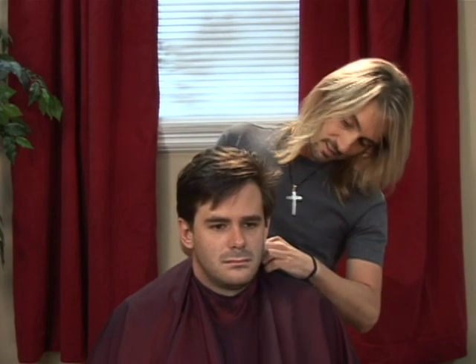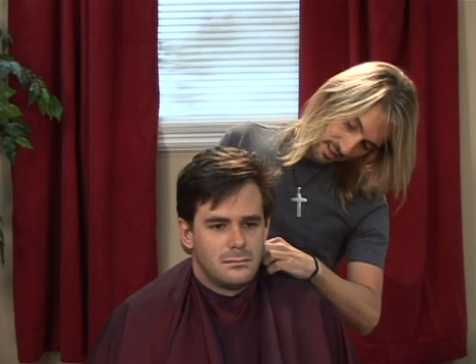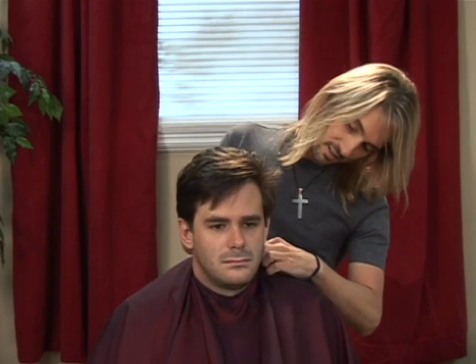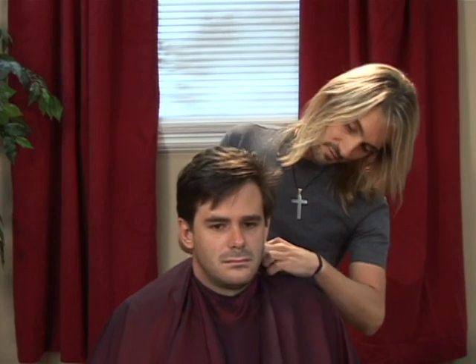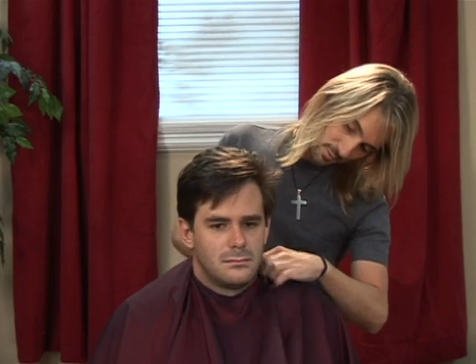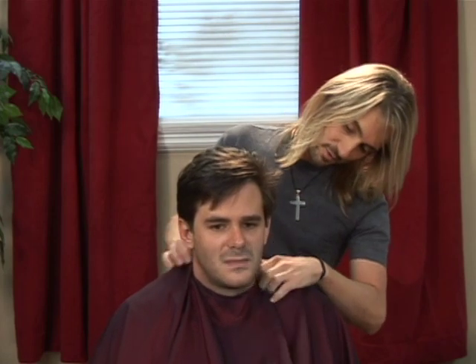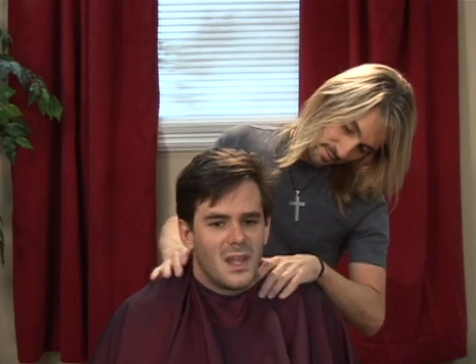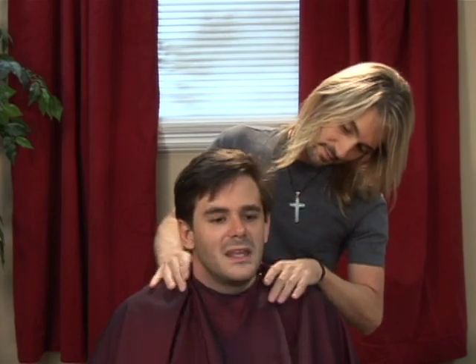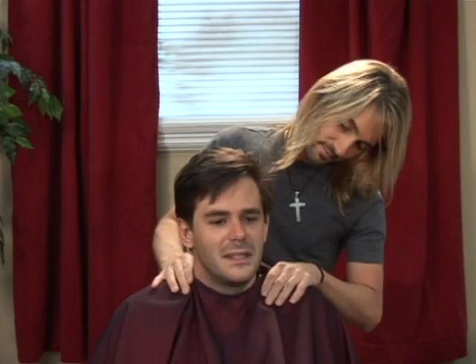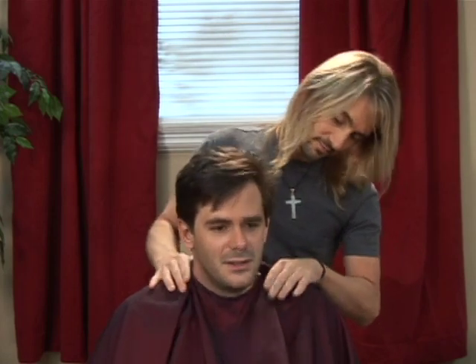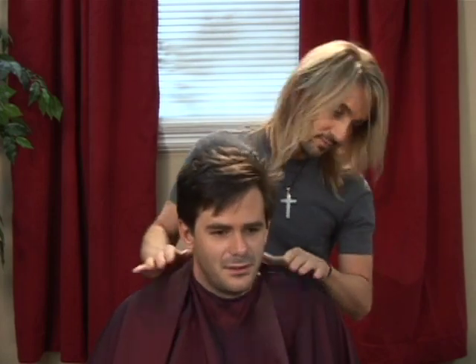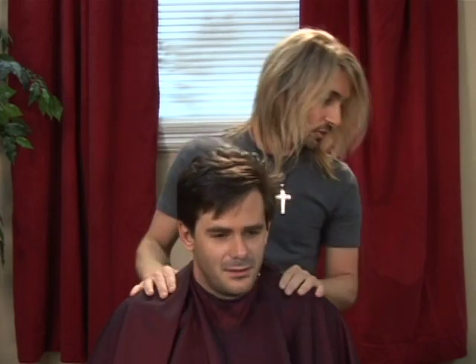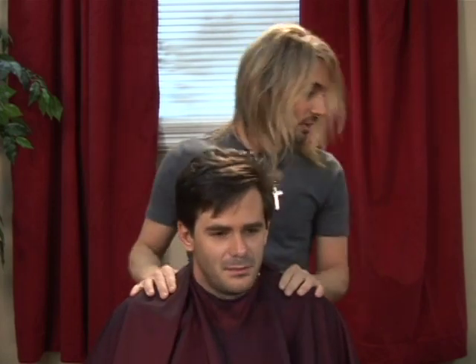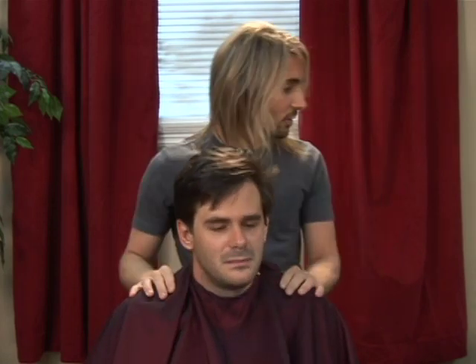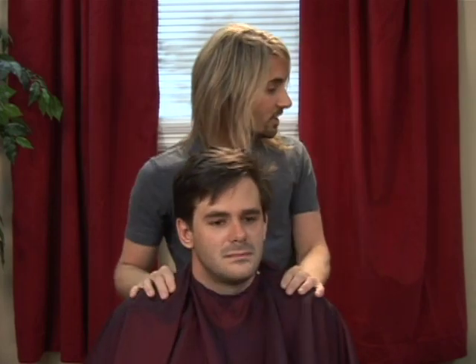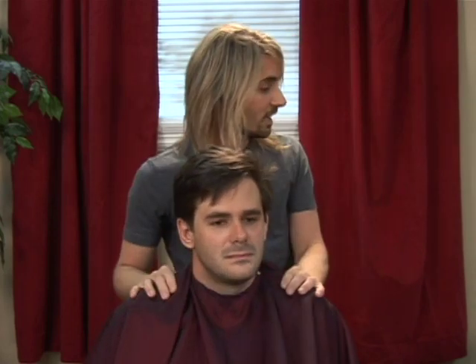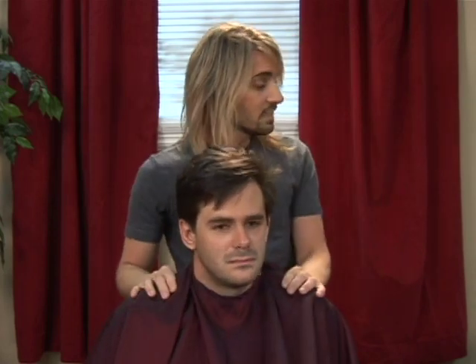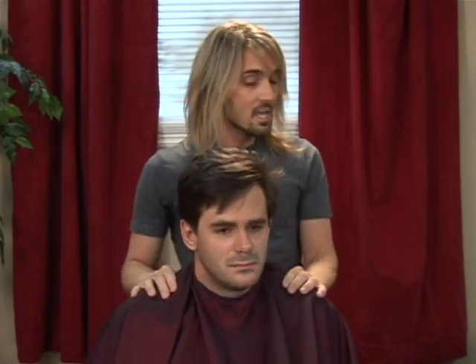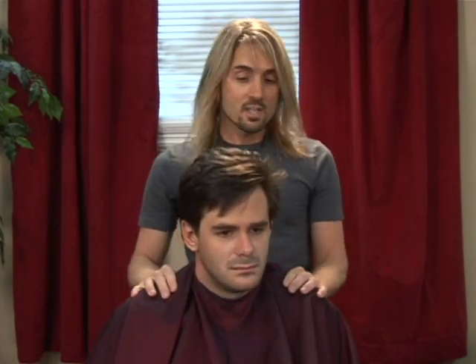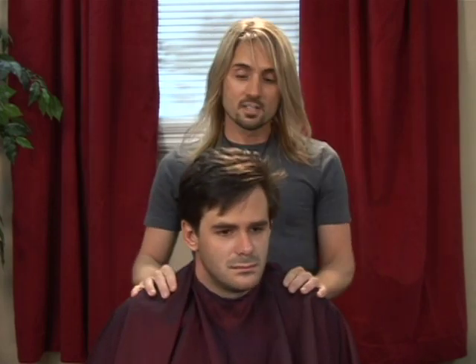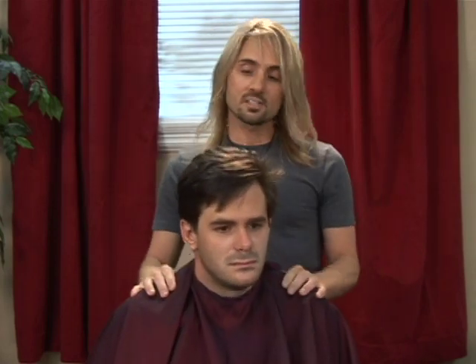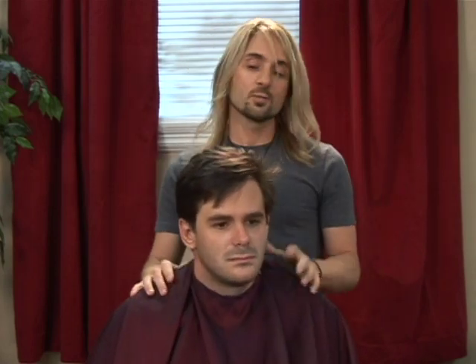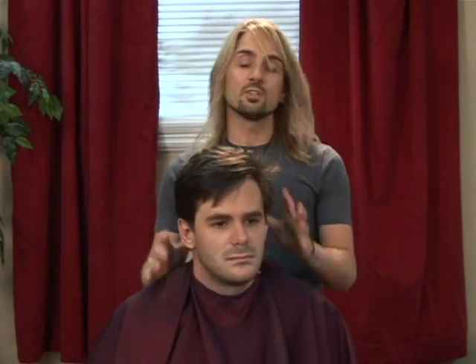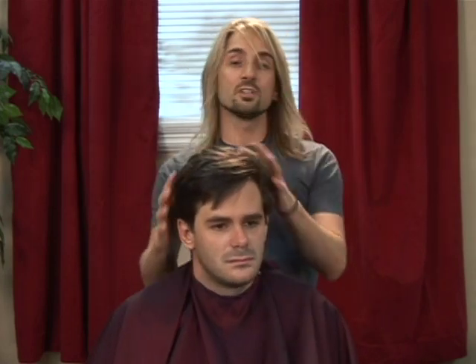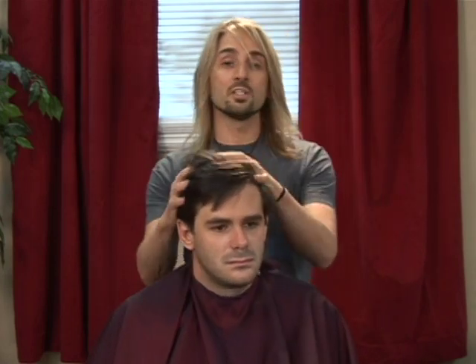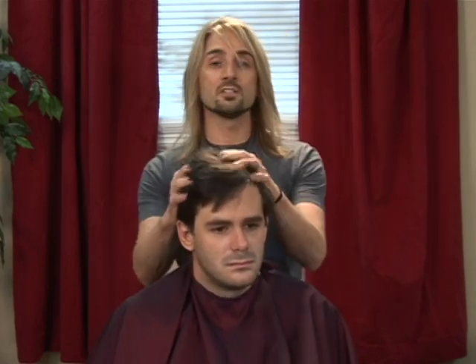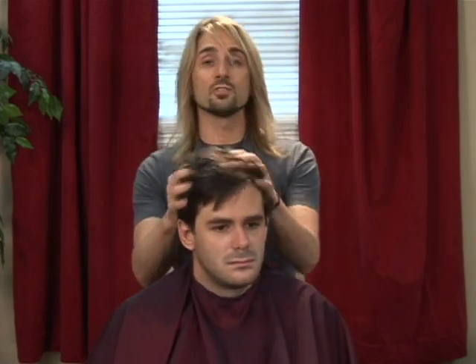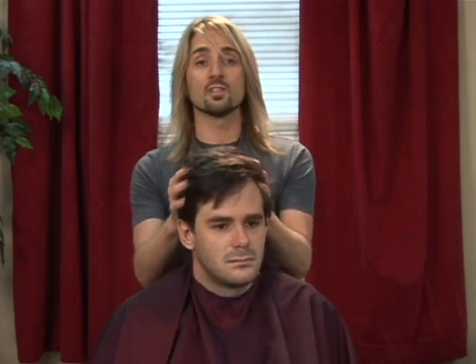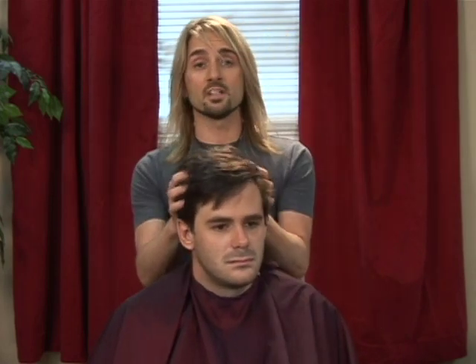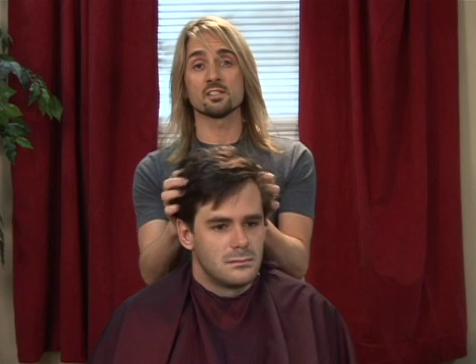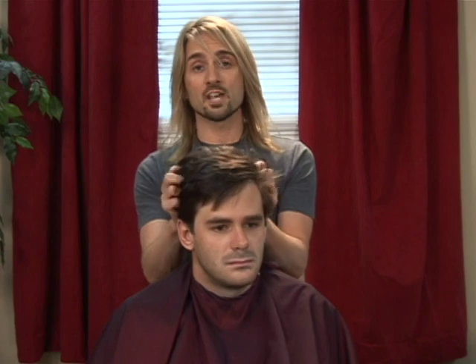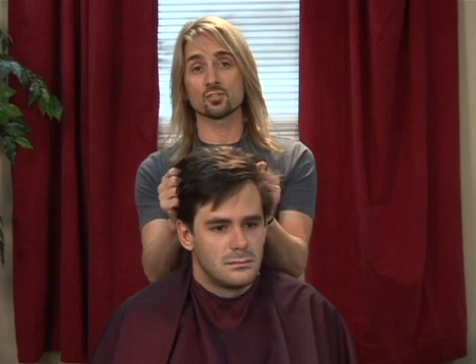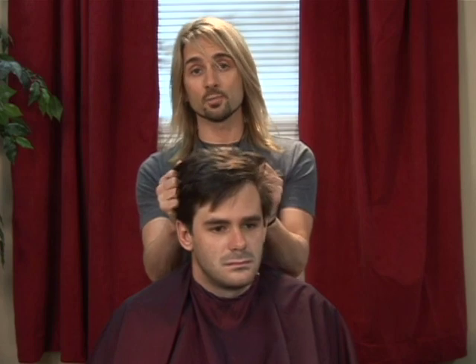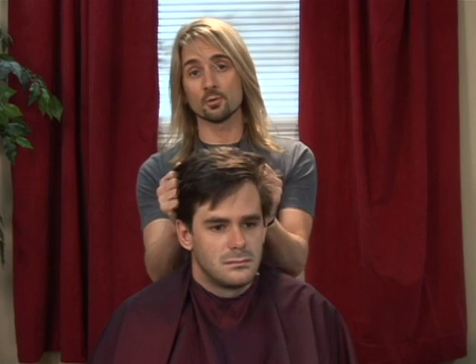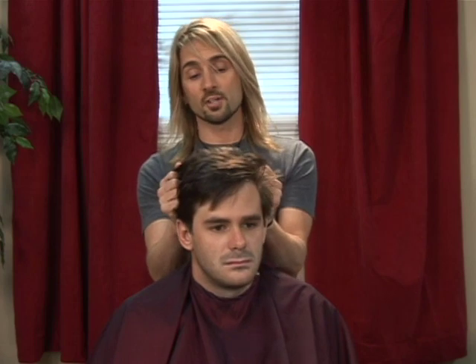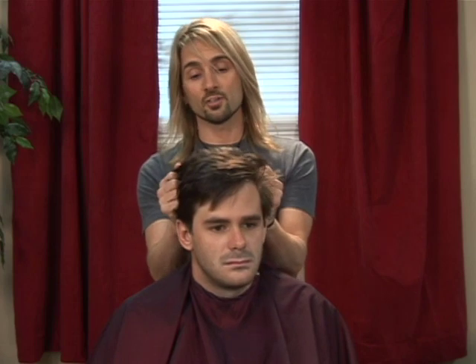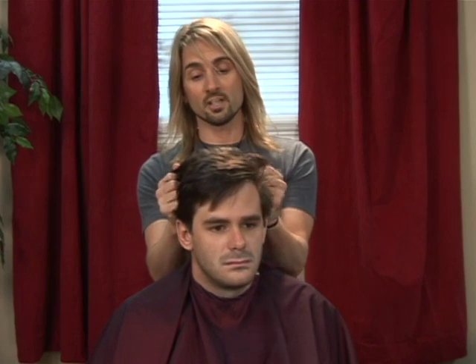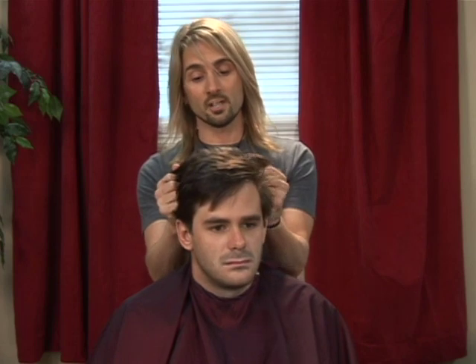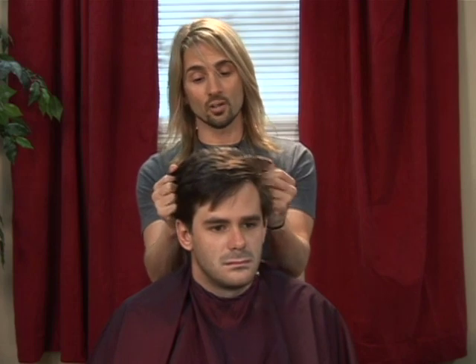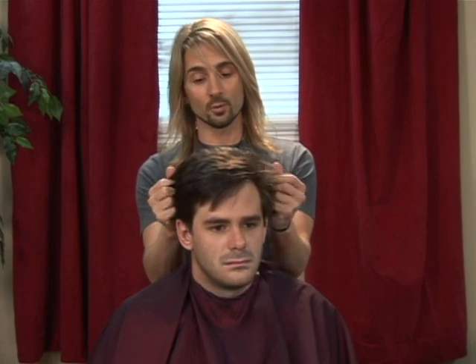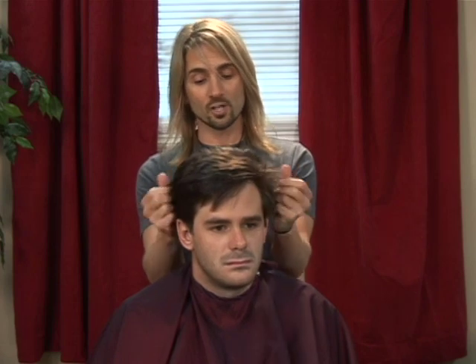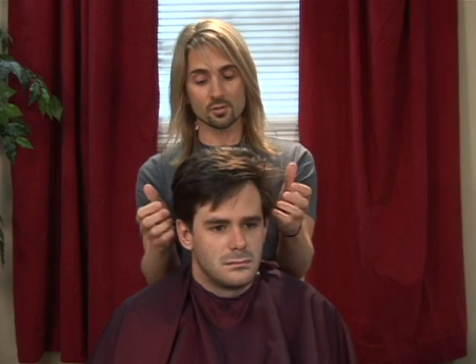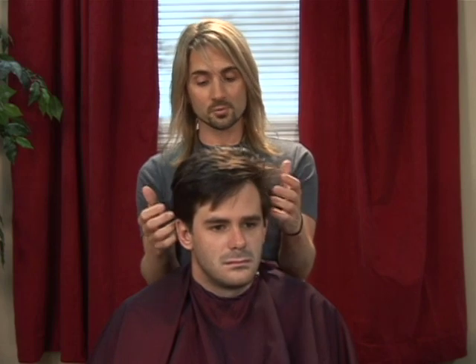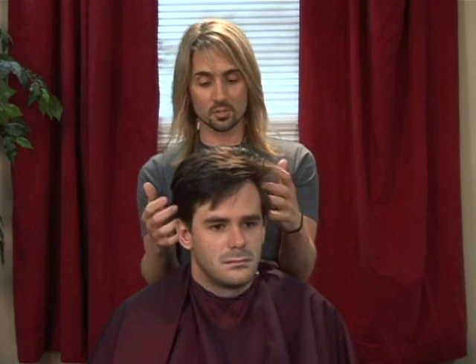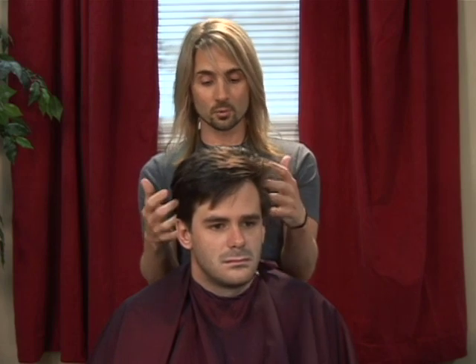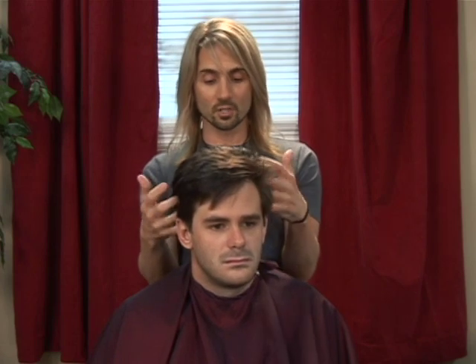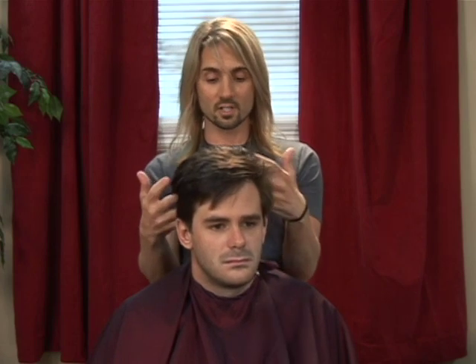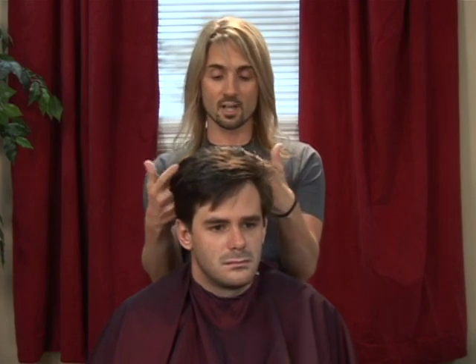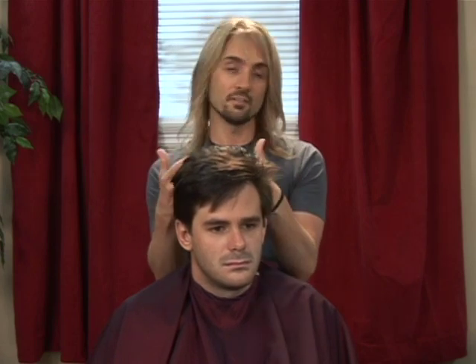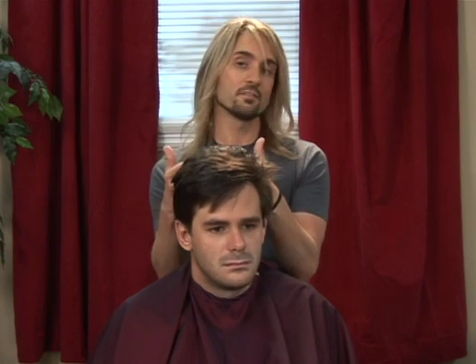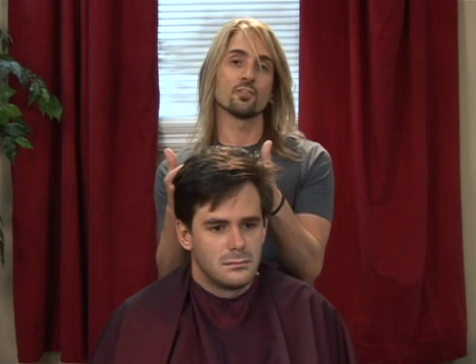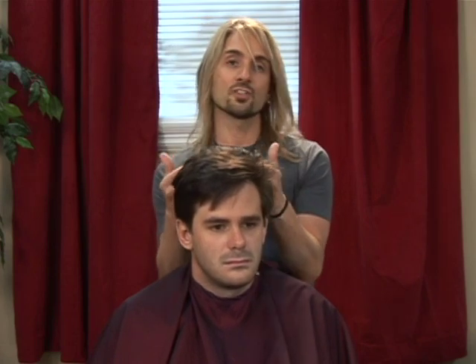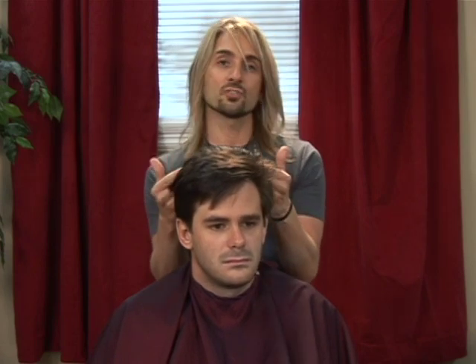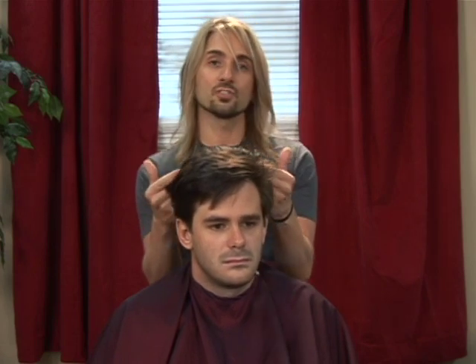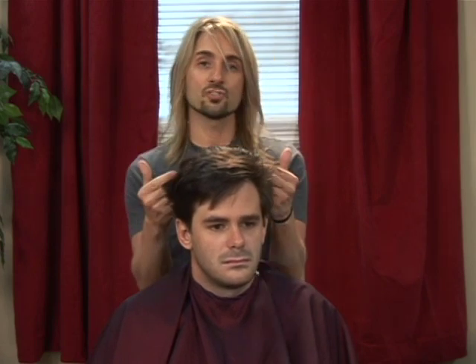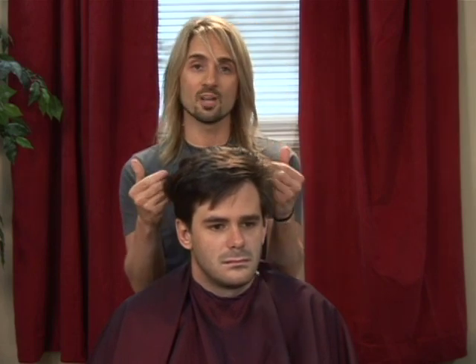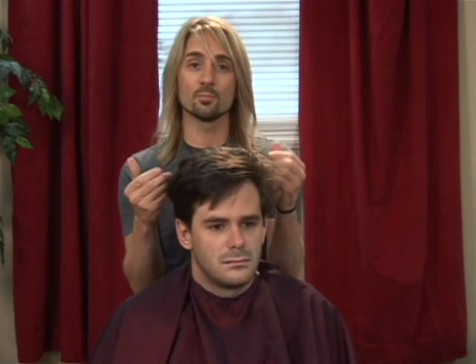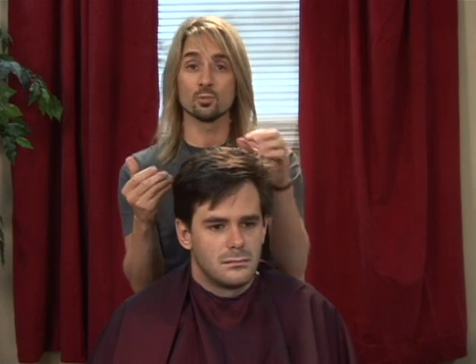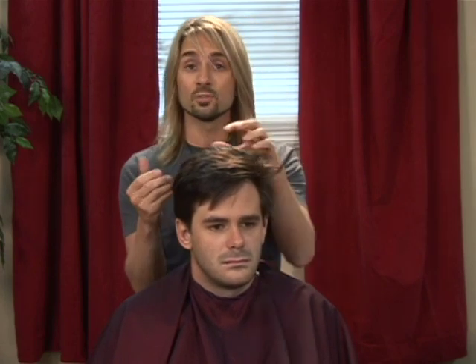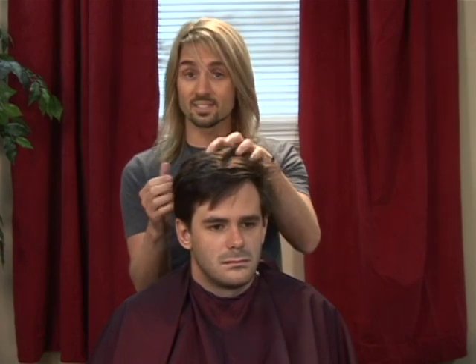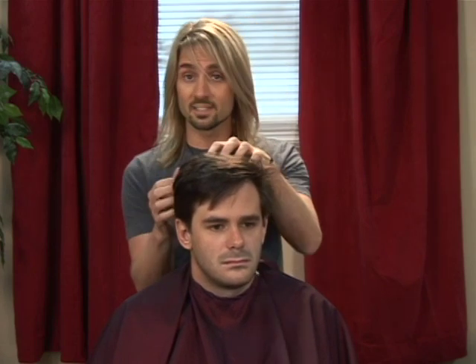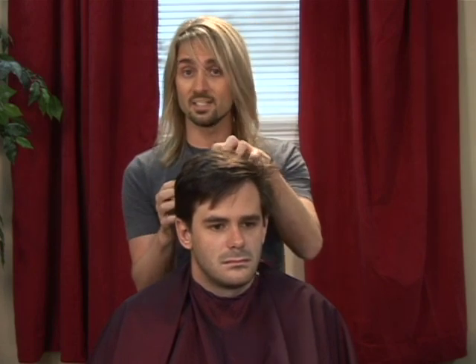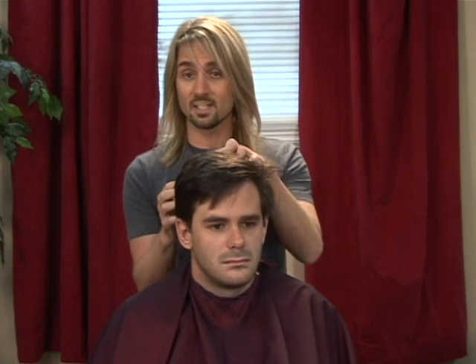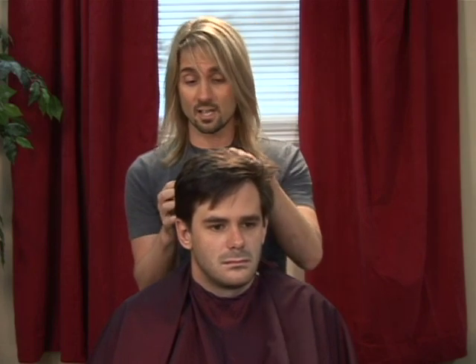Is that comfortable? It is. Good. Next thing we need to do is actually prepare the hair. We always want to work on freshly shampooed, clean hair.